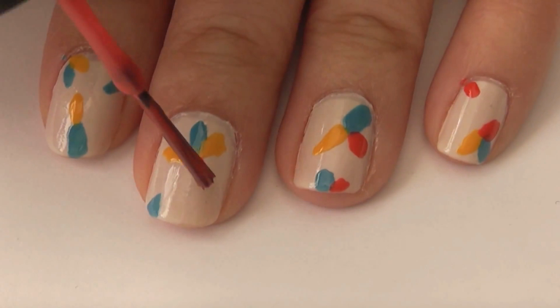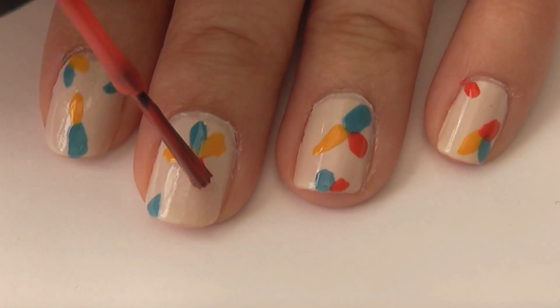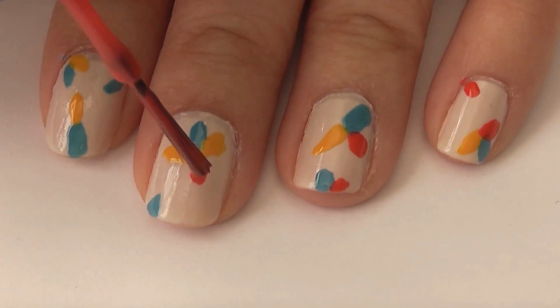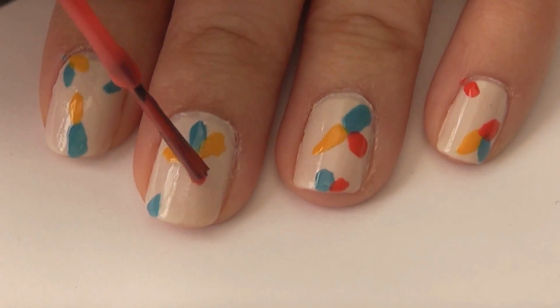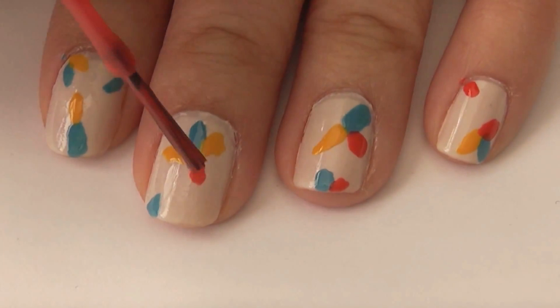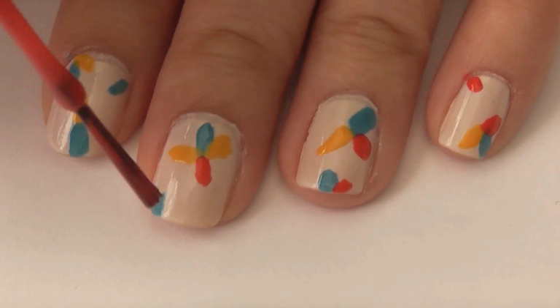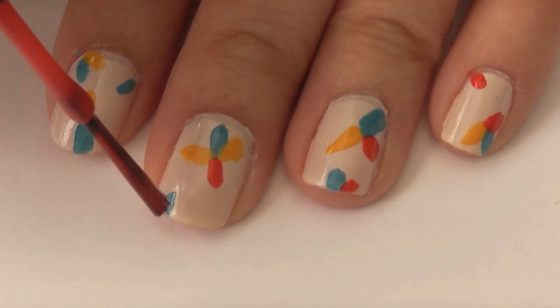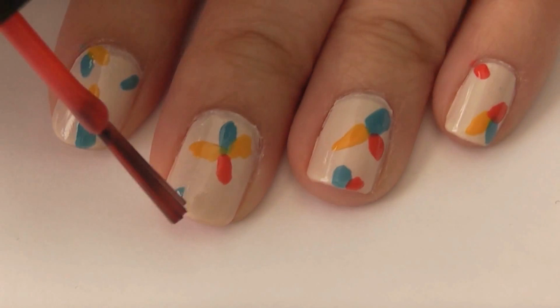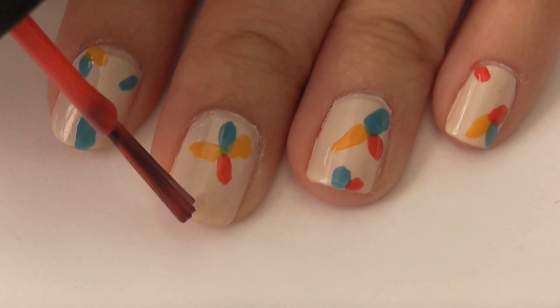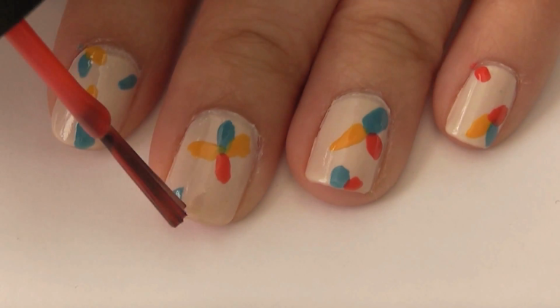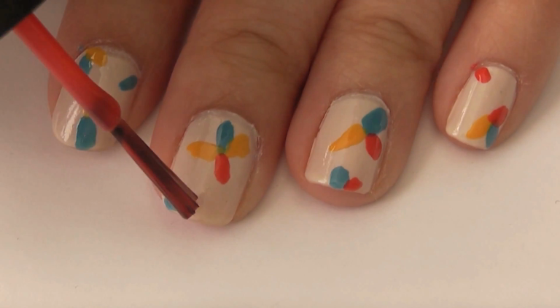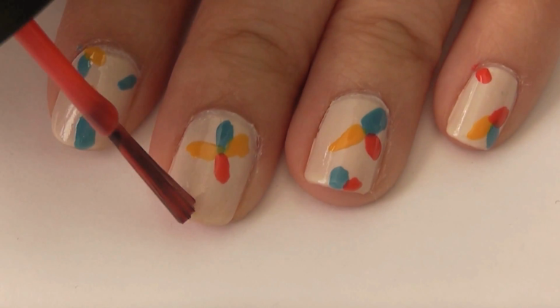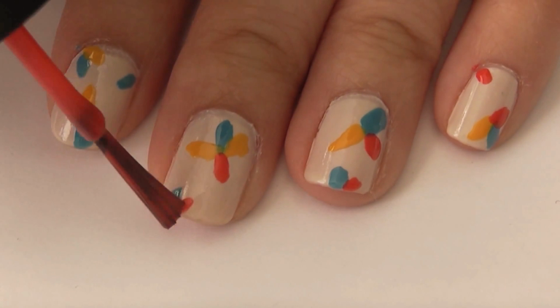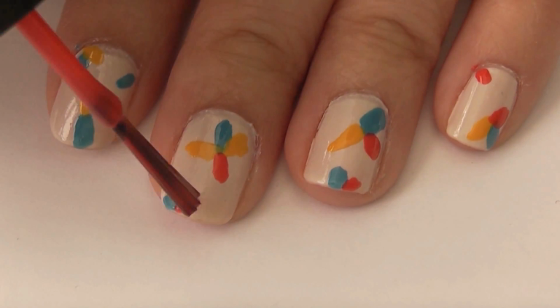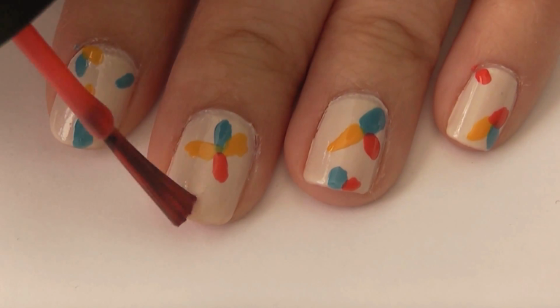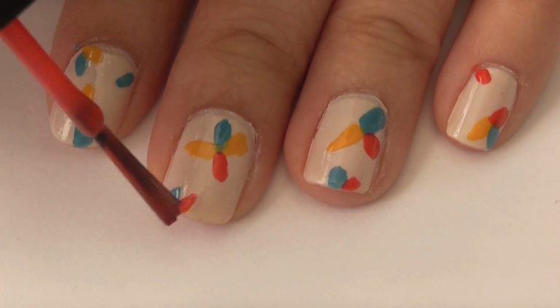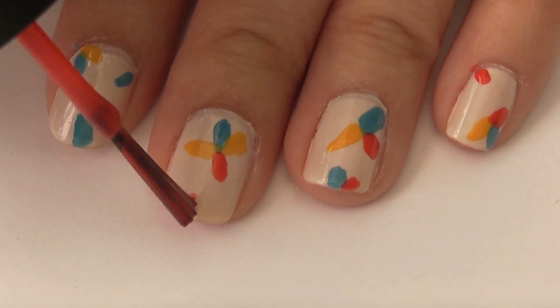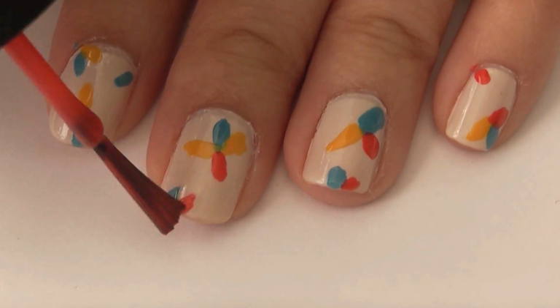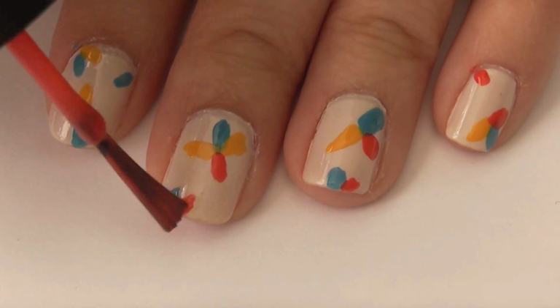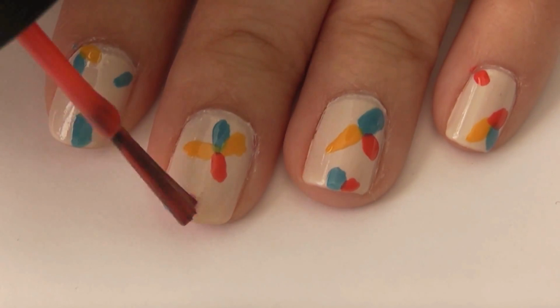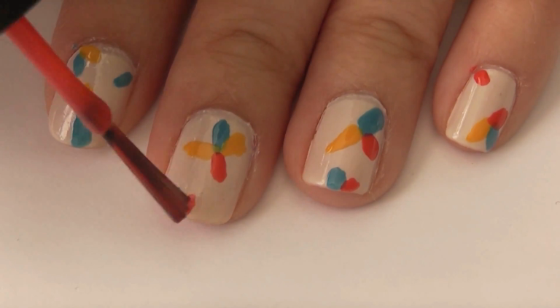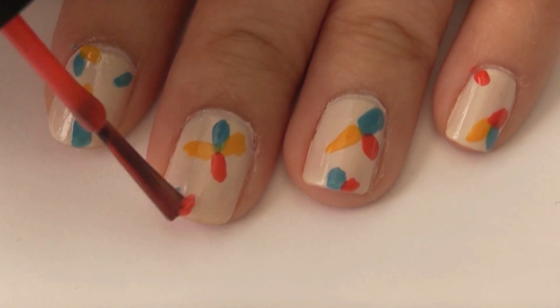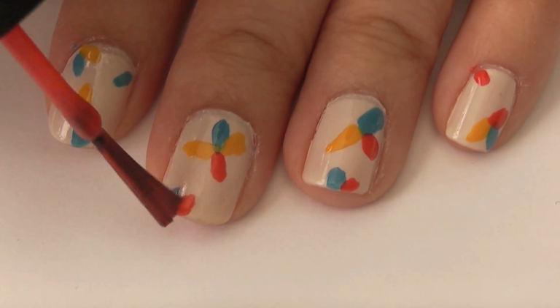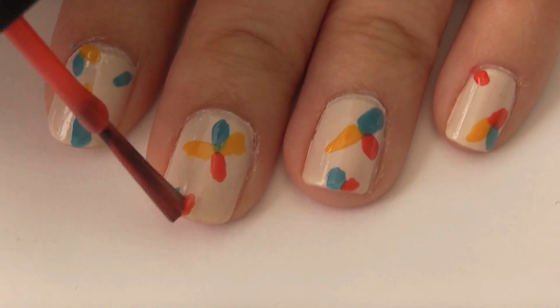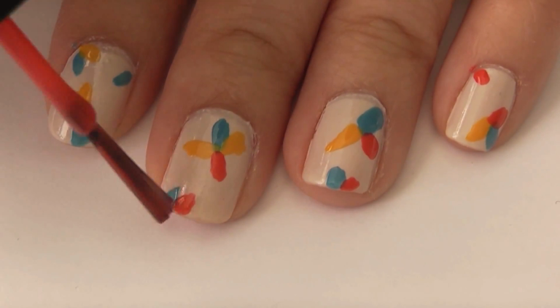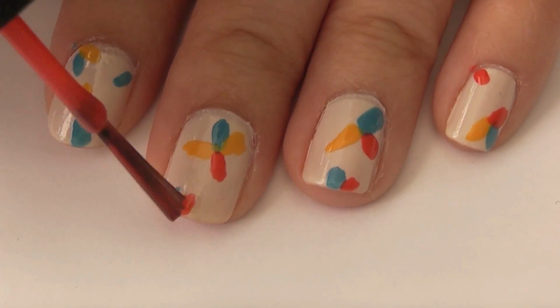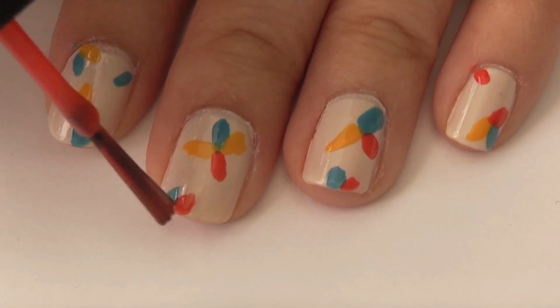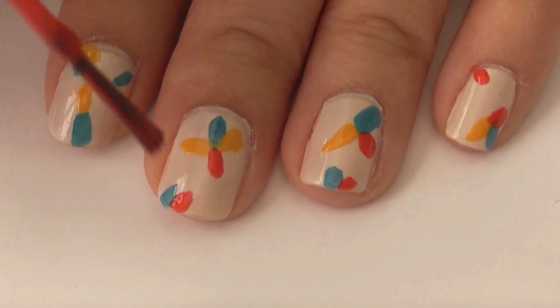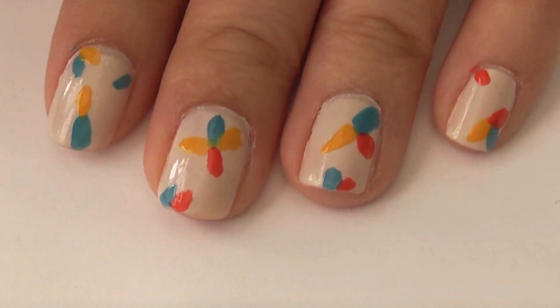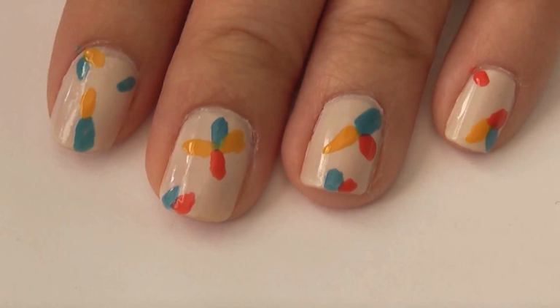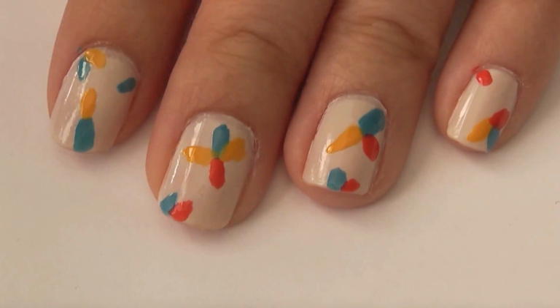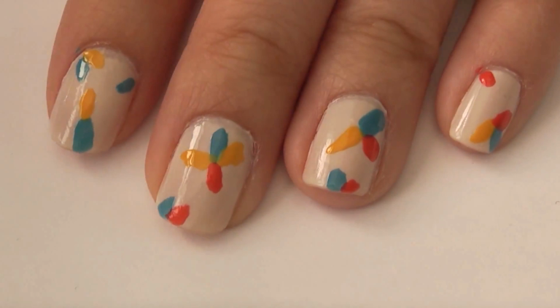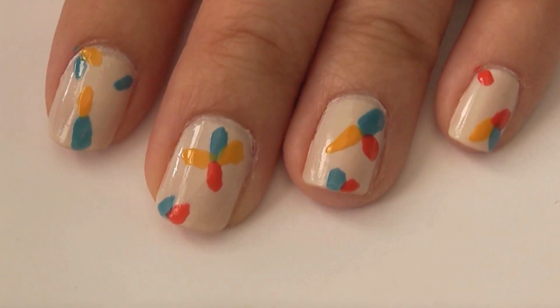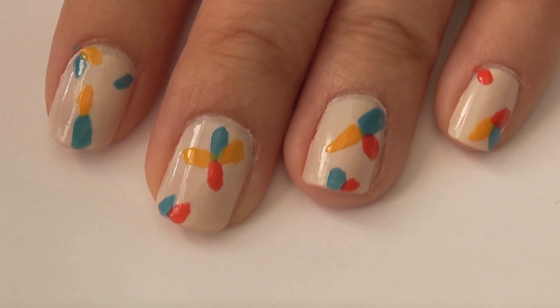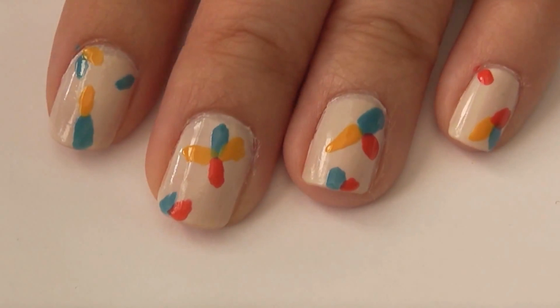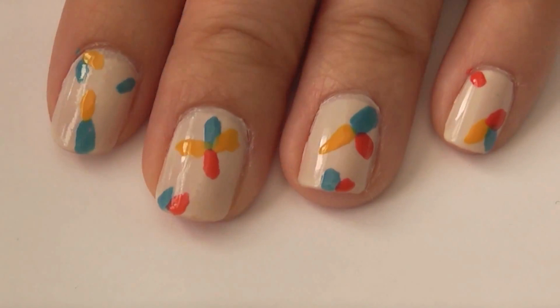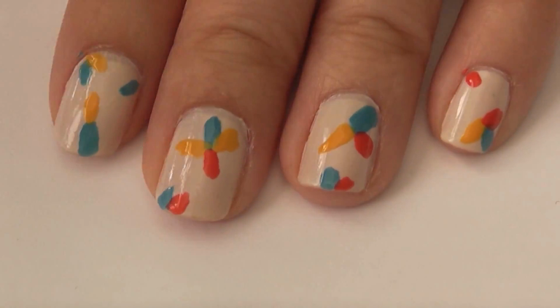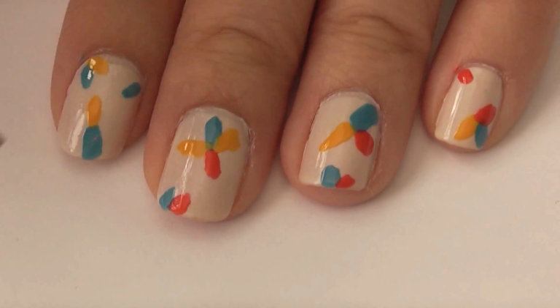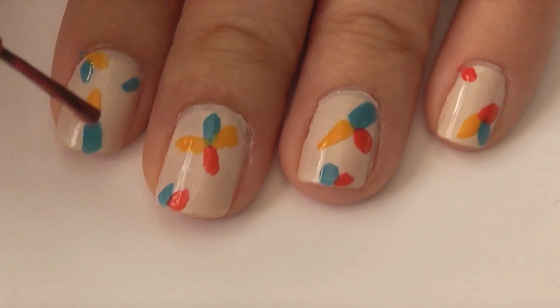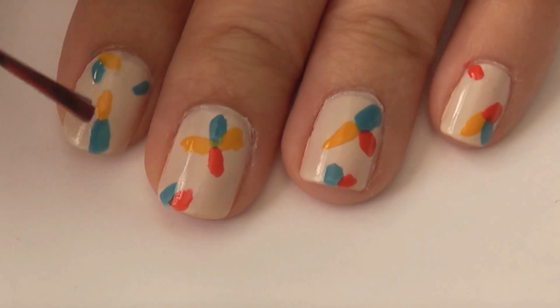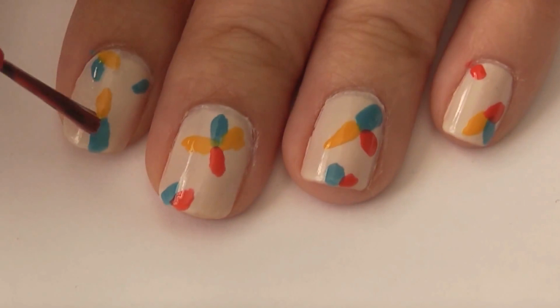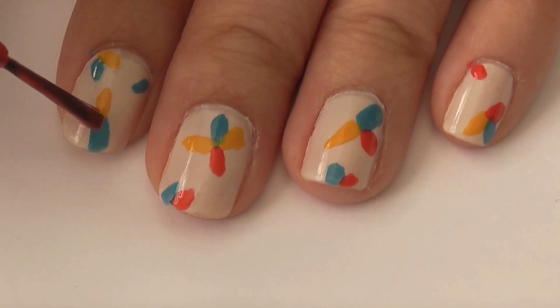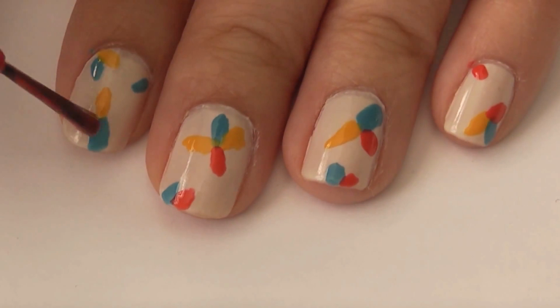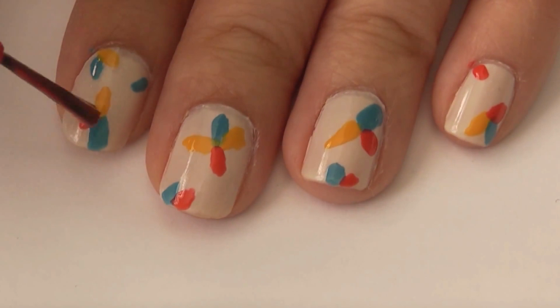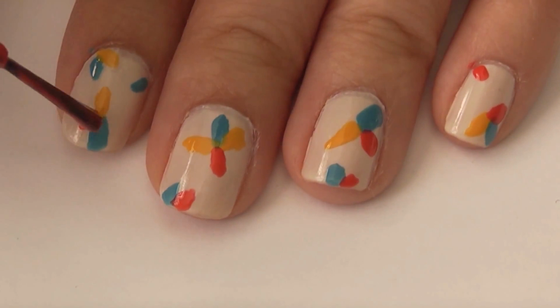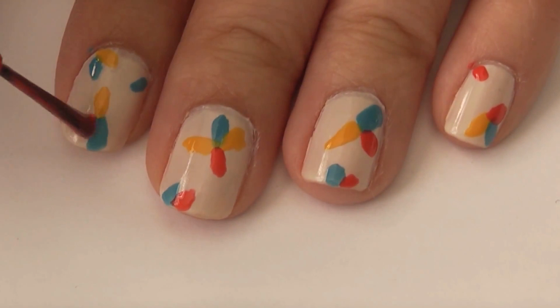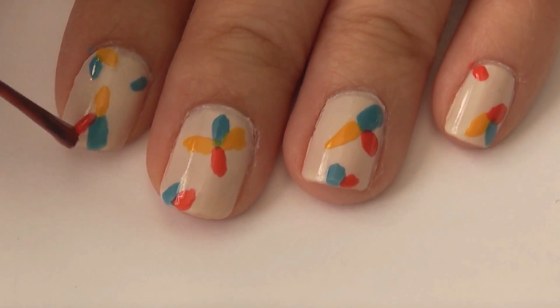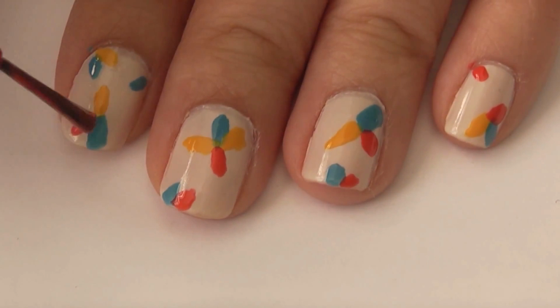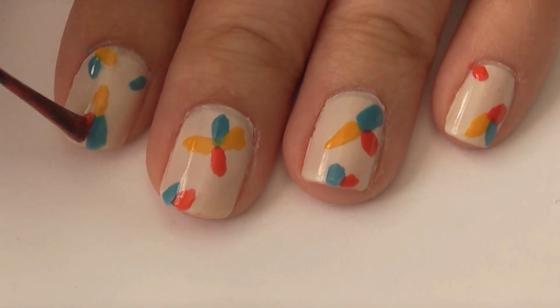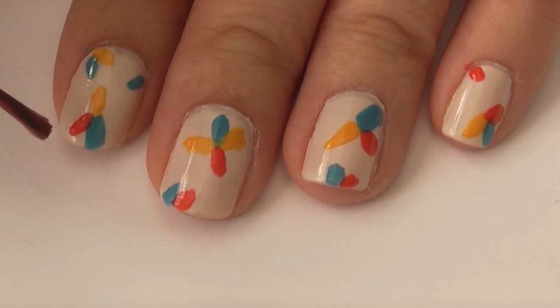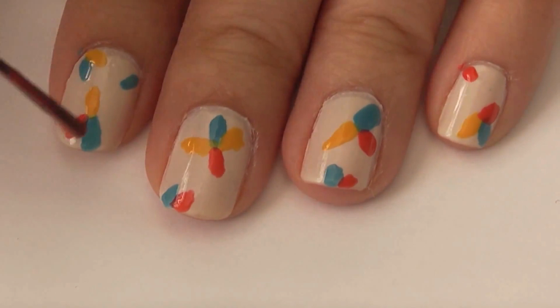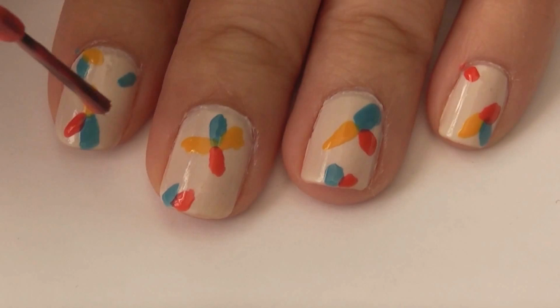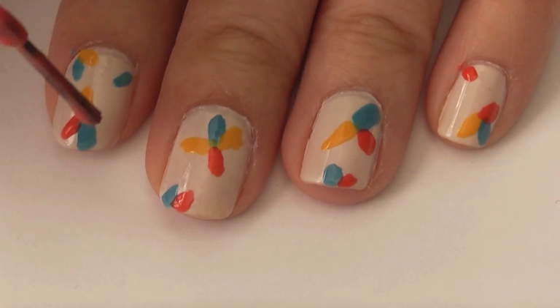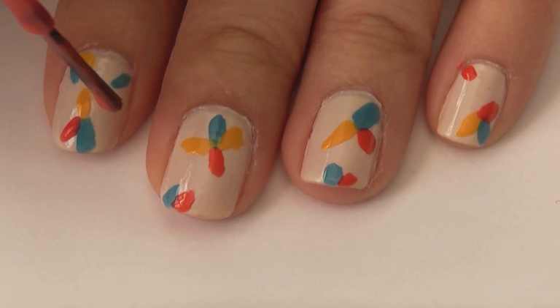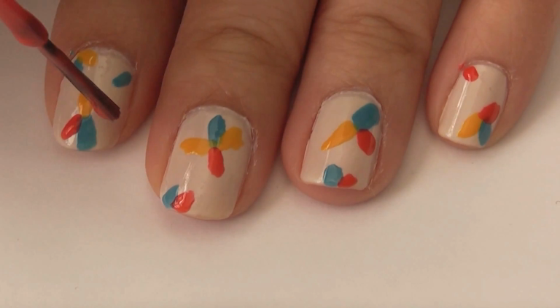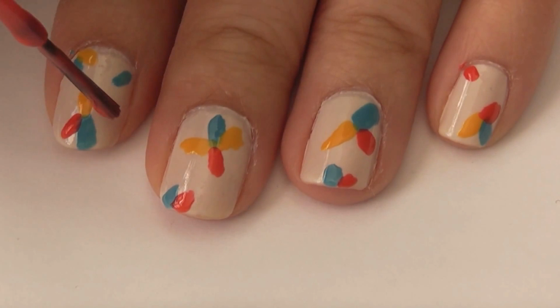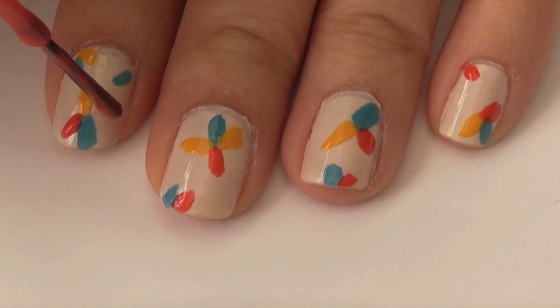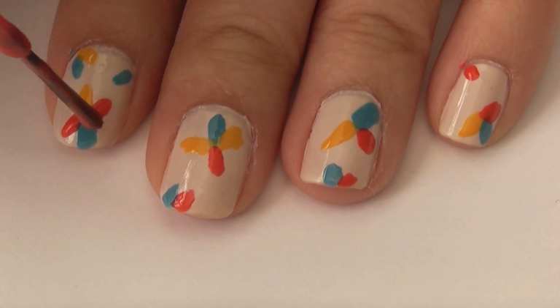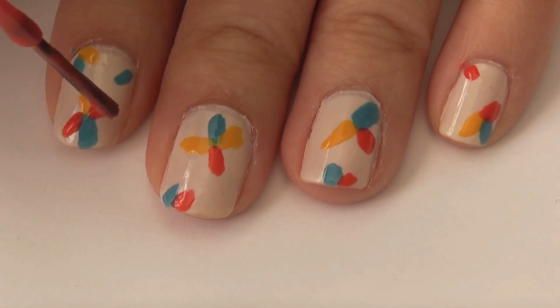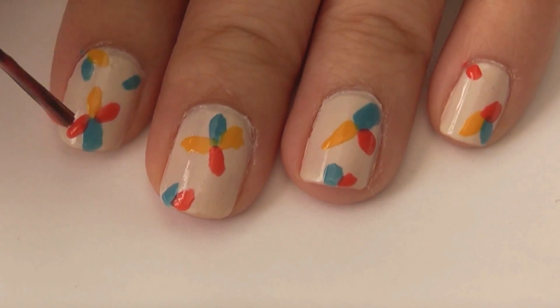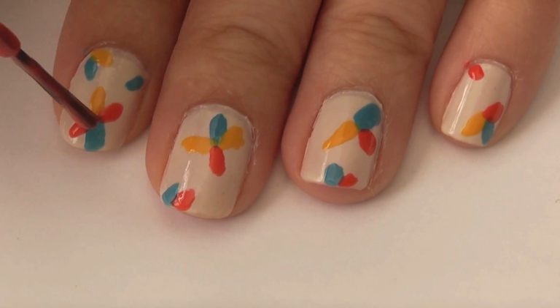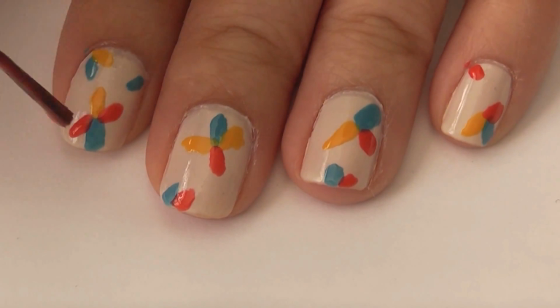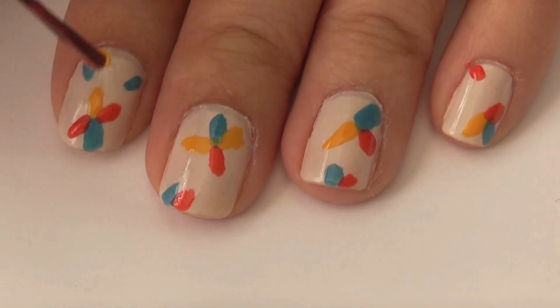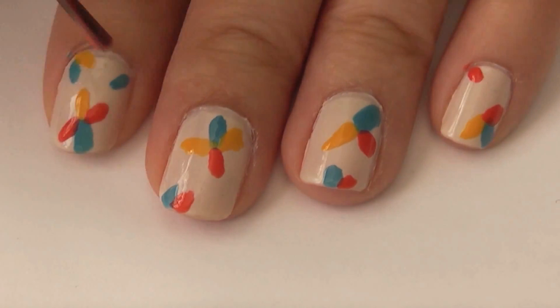And yeah, just continue making little strokes and you'll see your flowers start to come together.